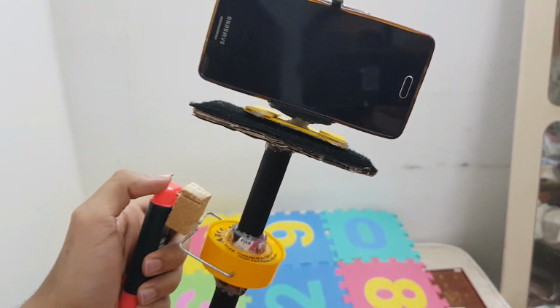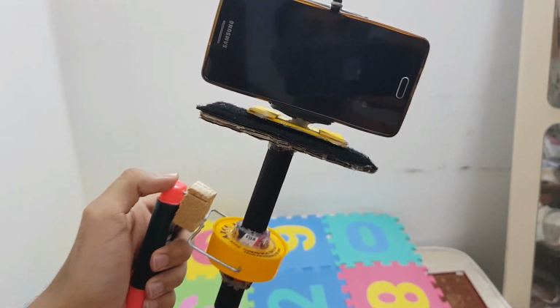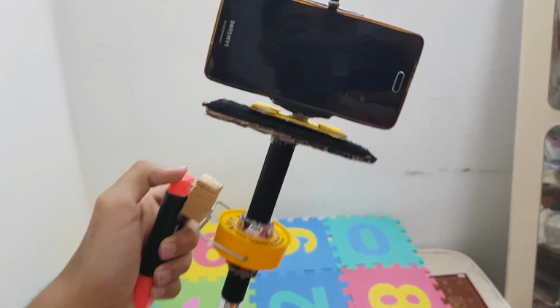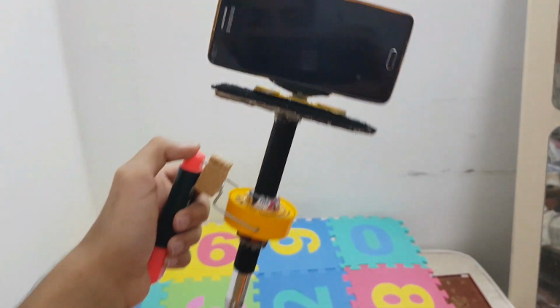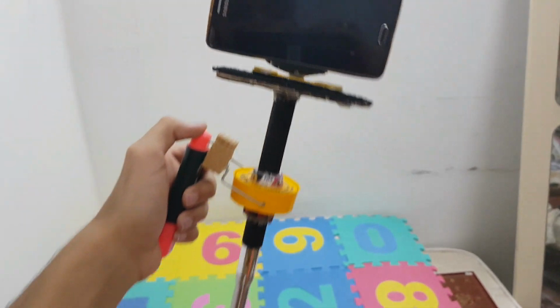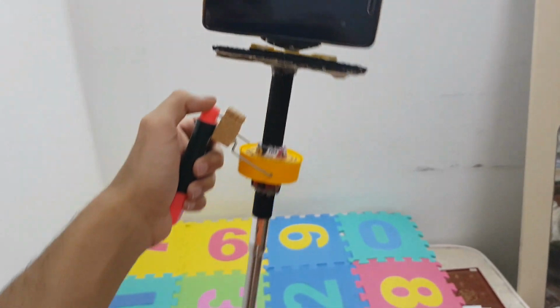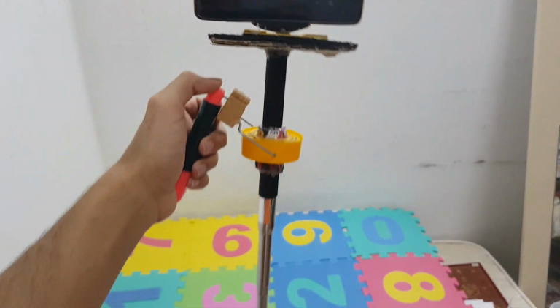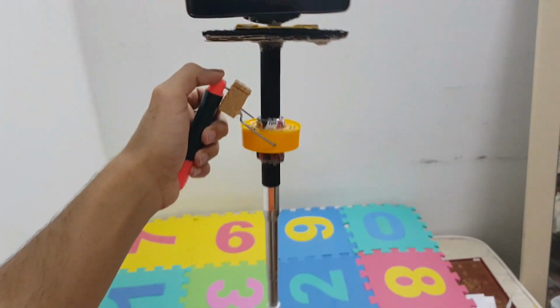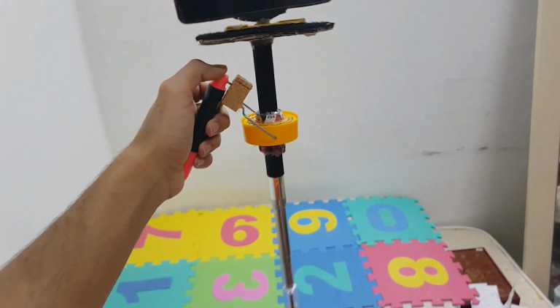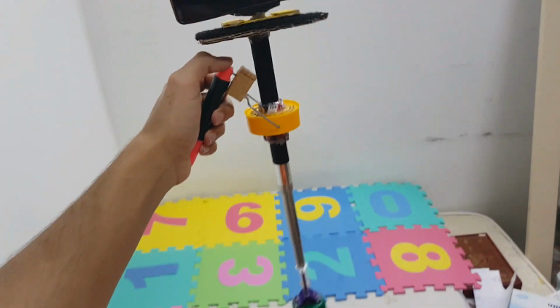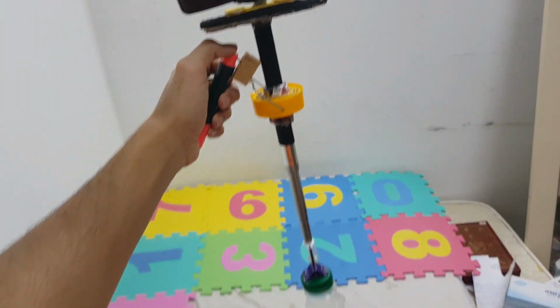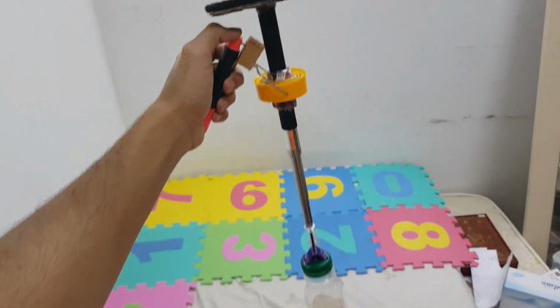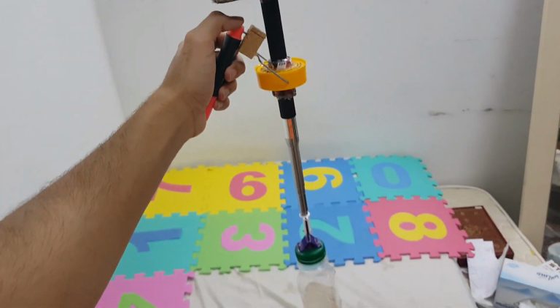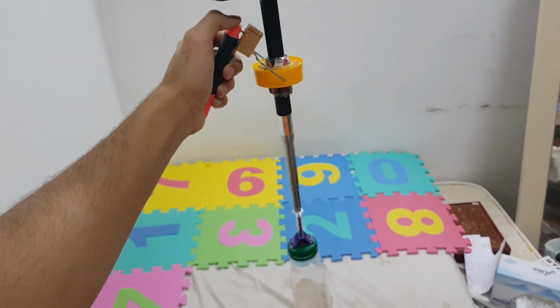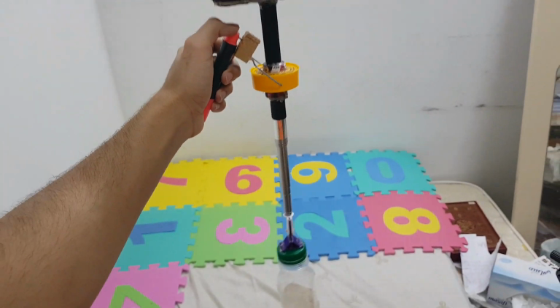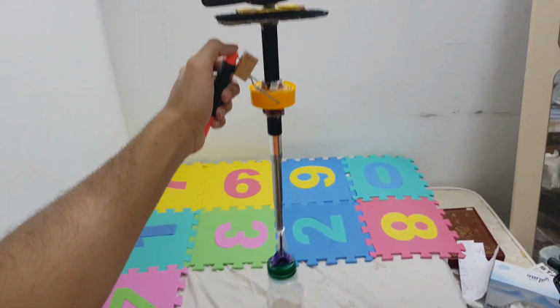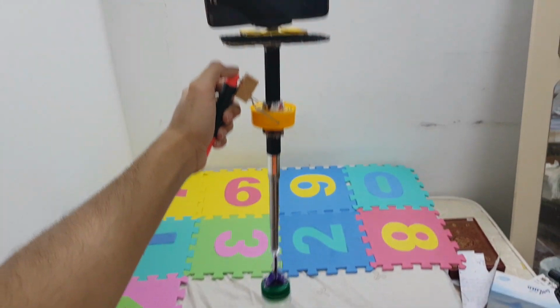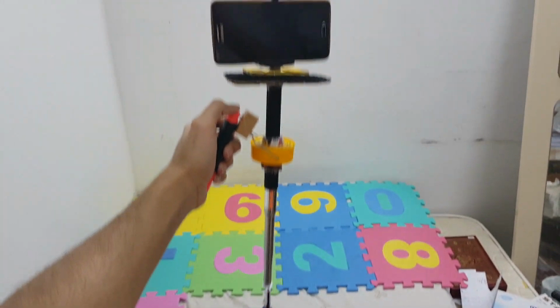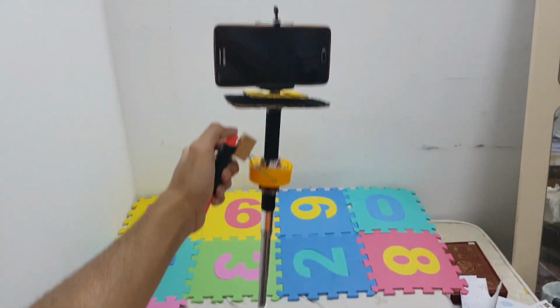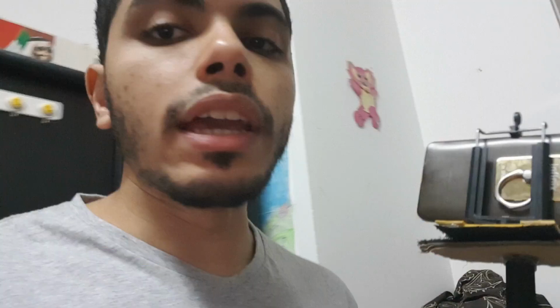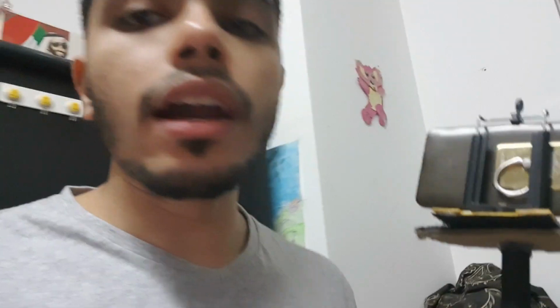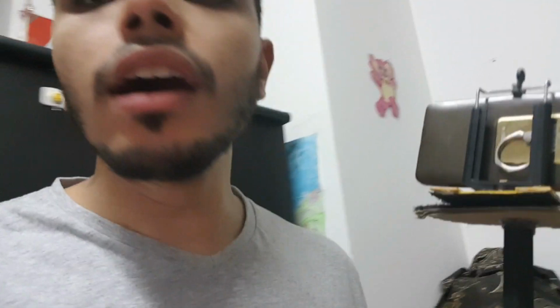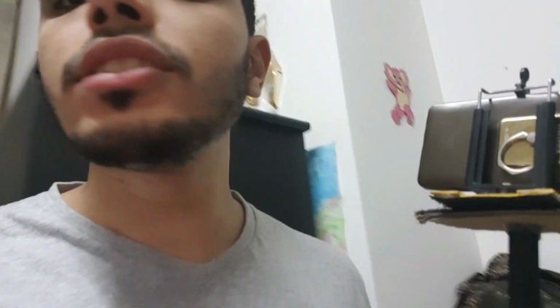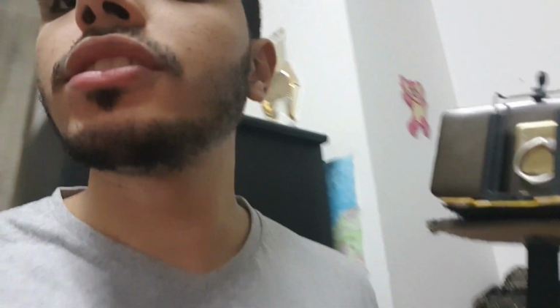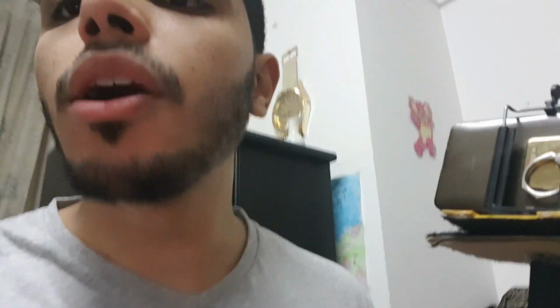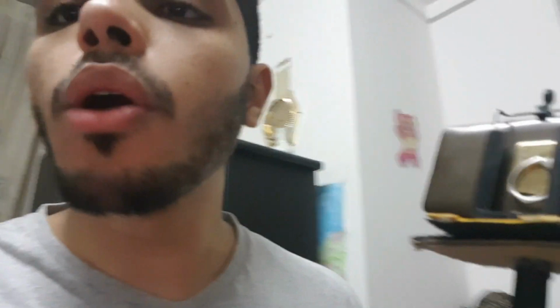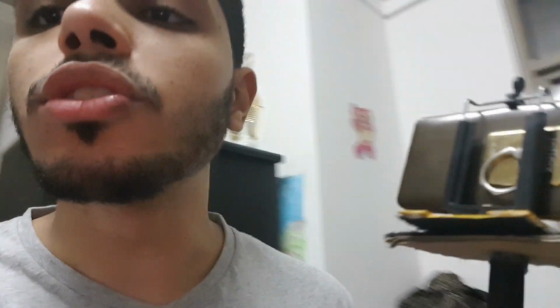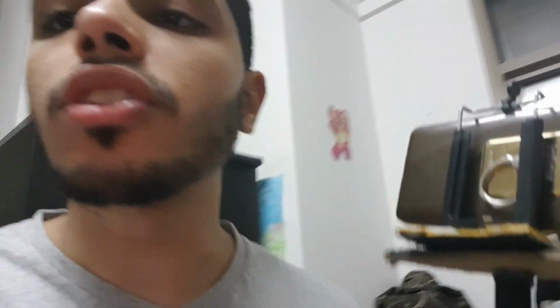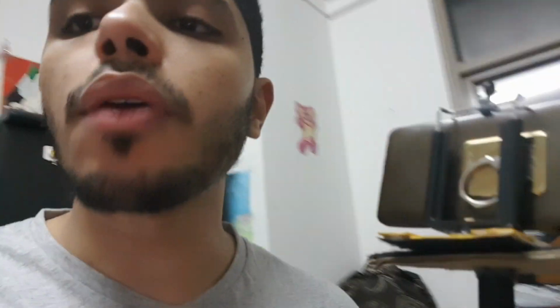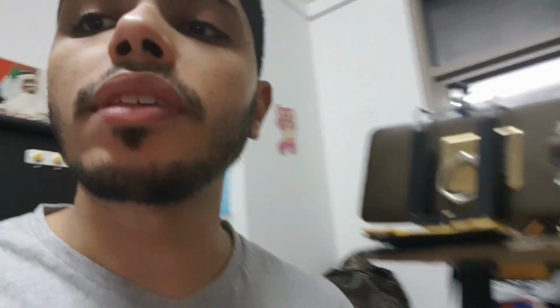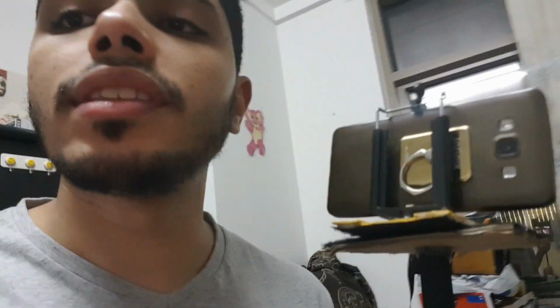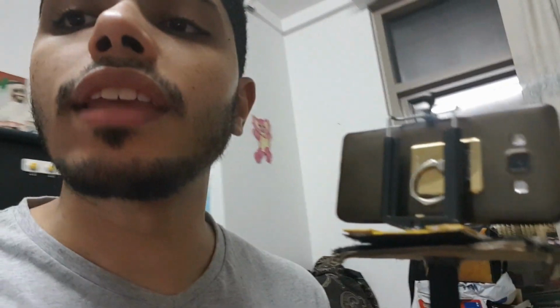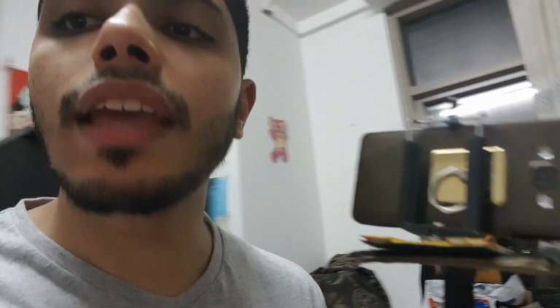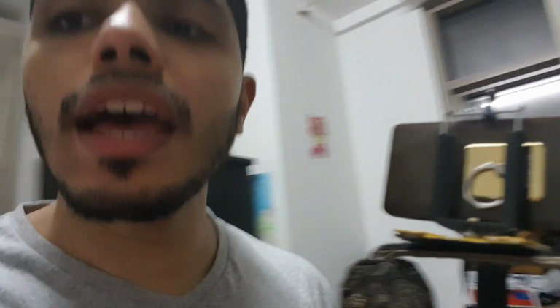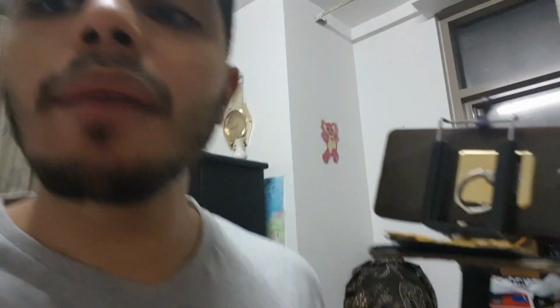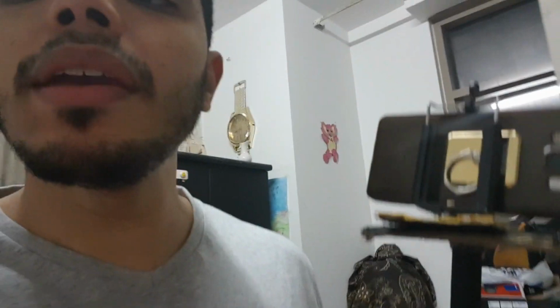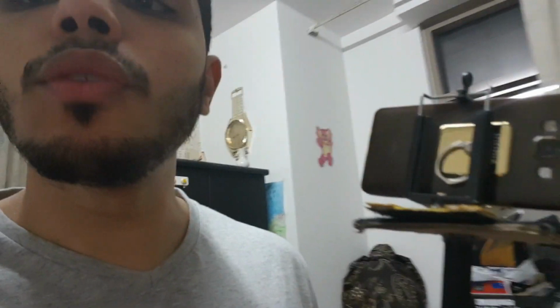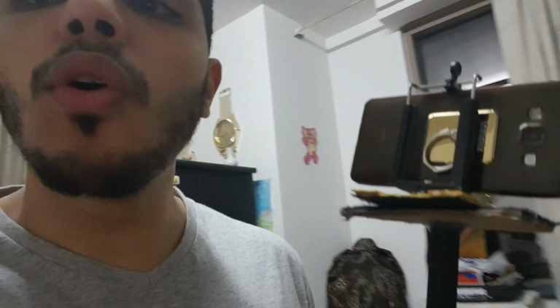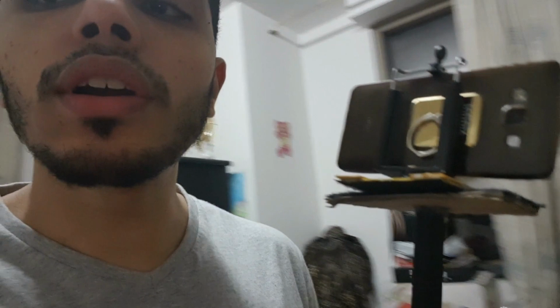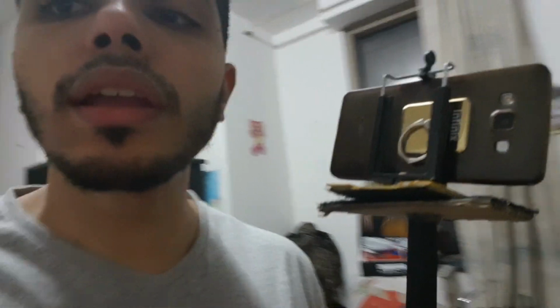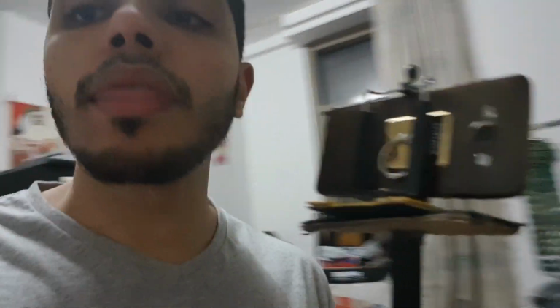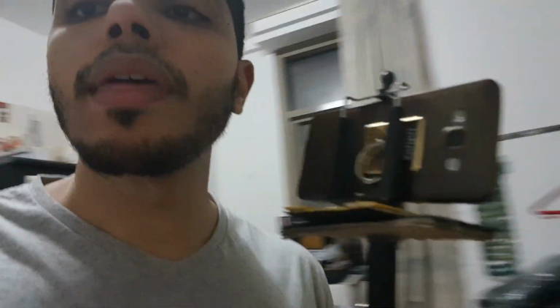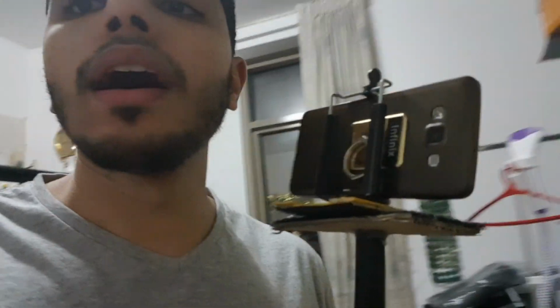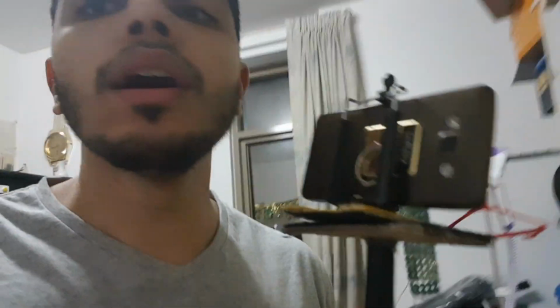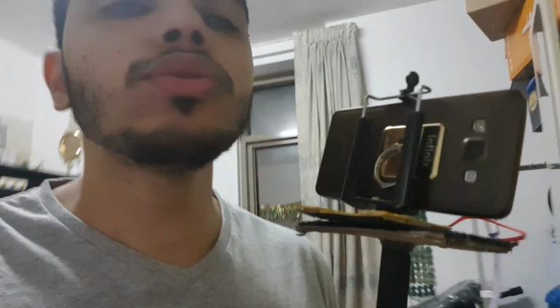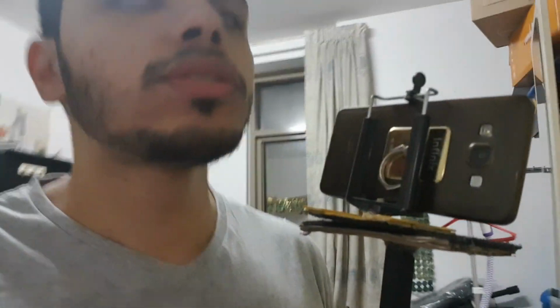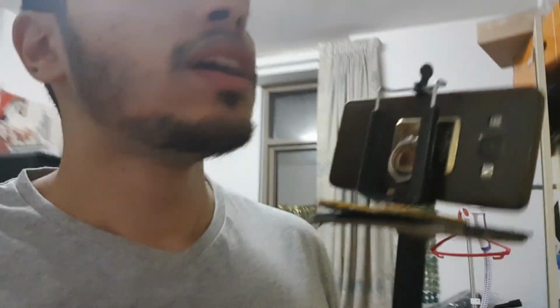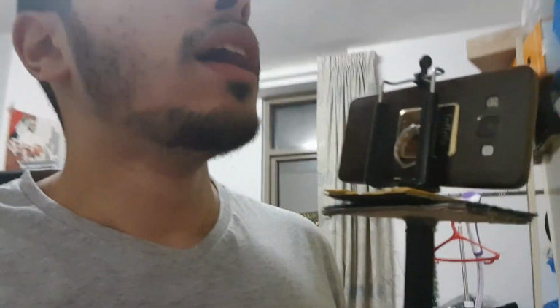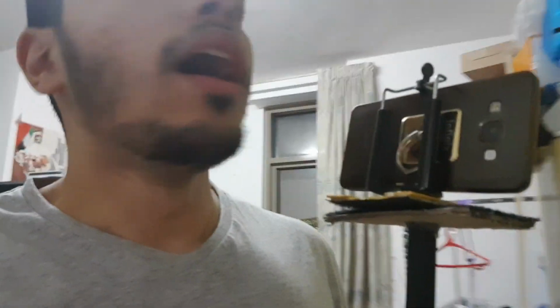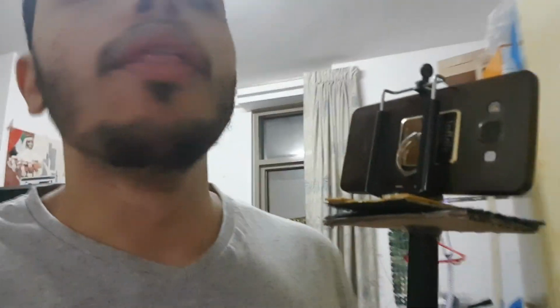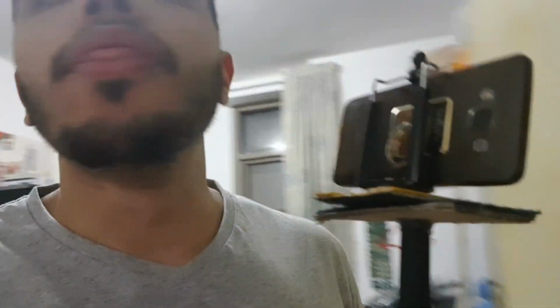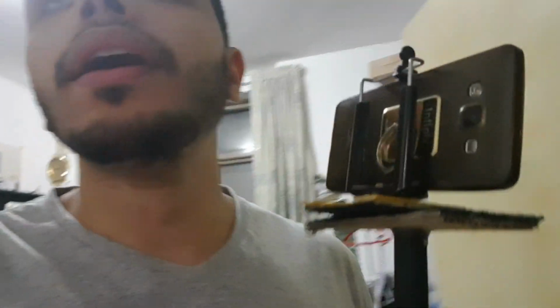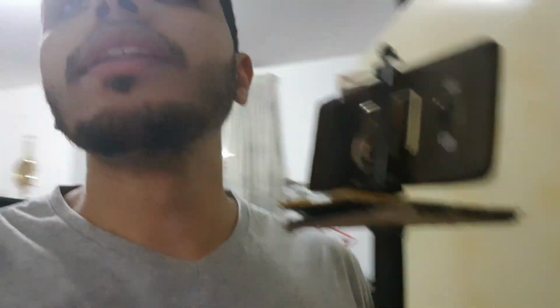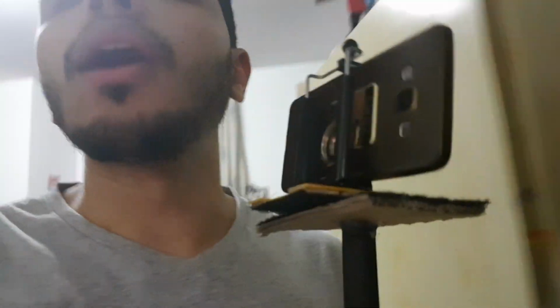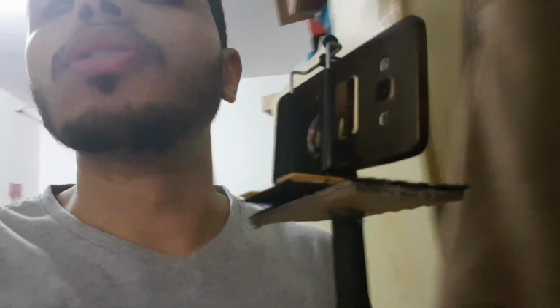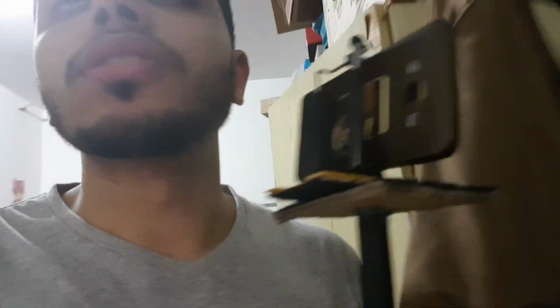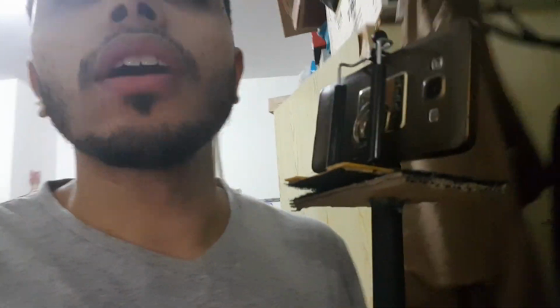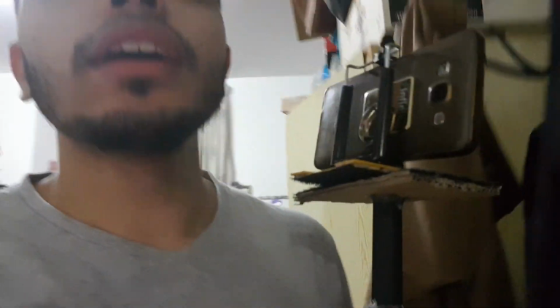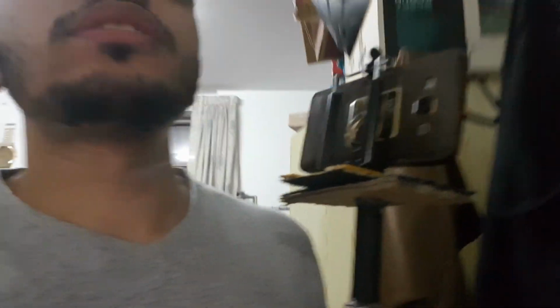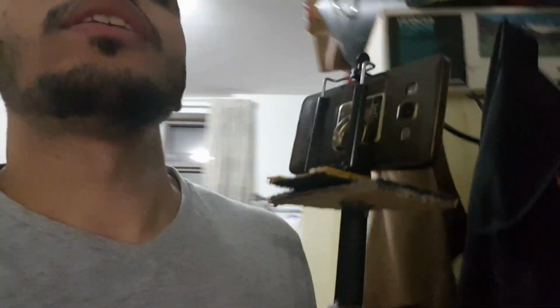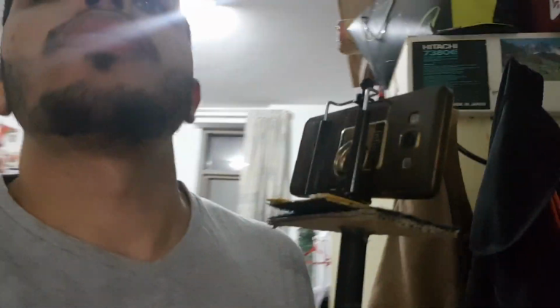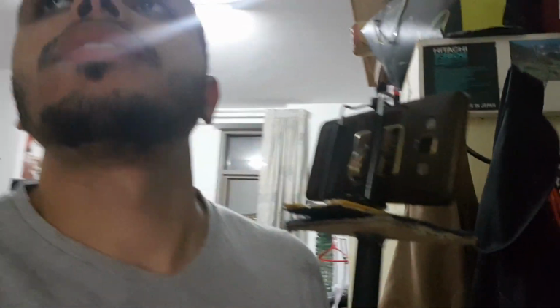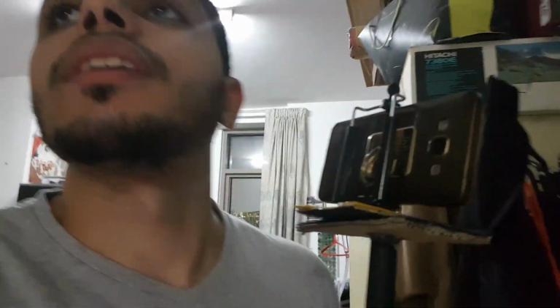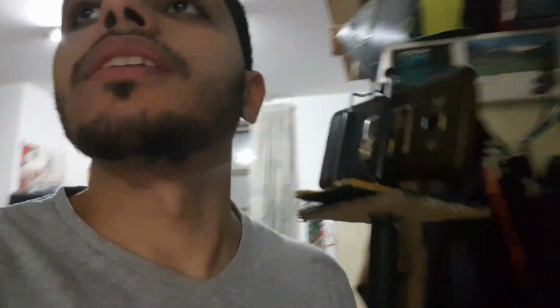Now I will try the steady cam while walking in the house and then I will try it on the stairs.